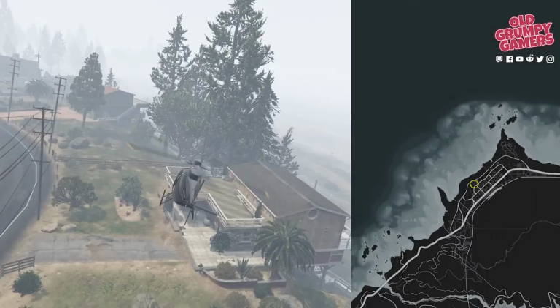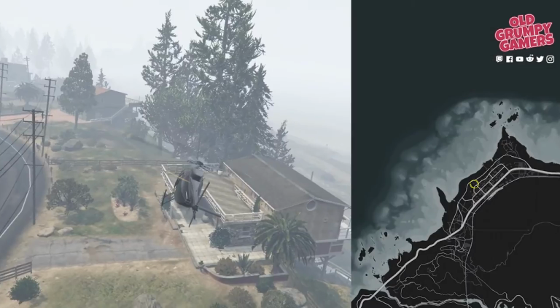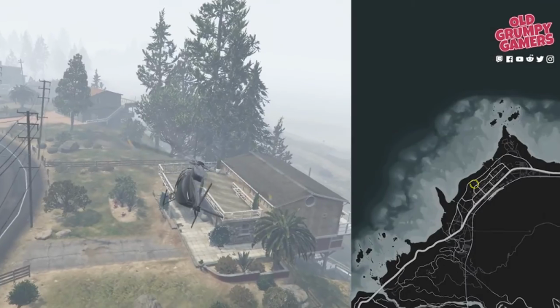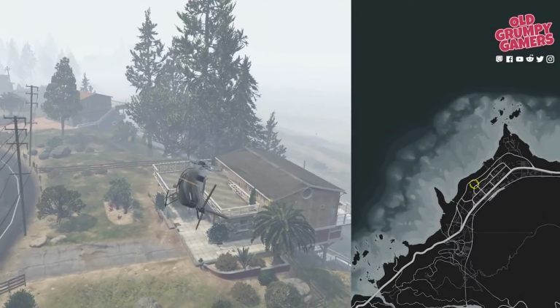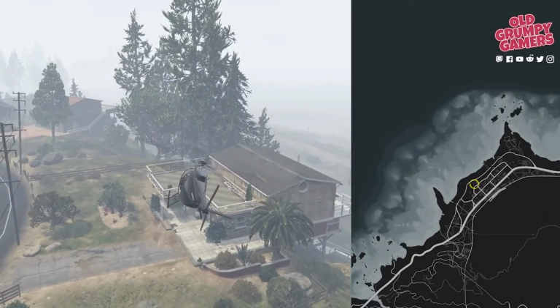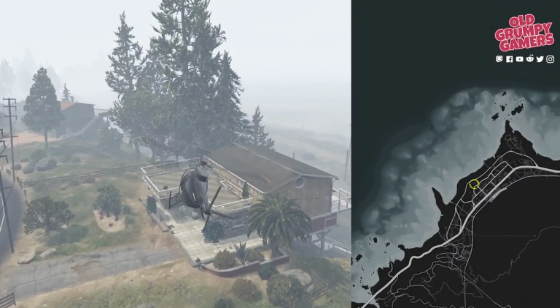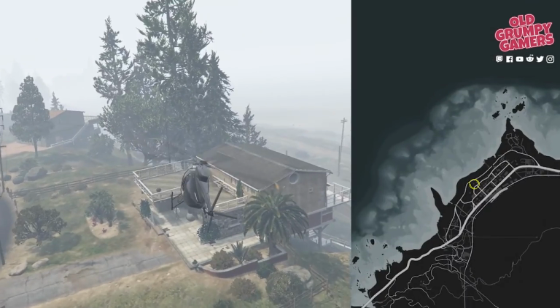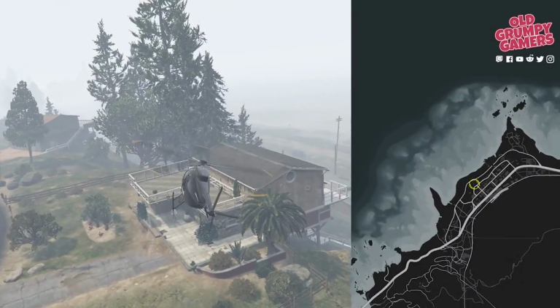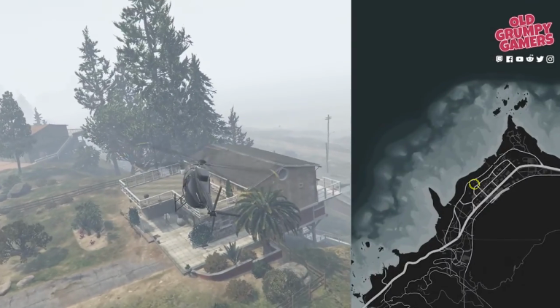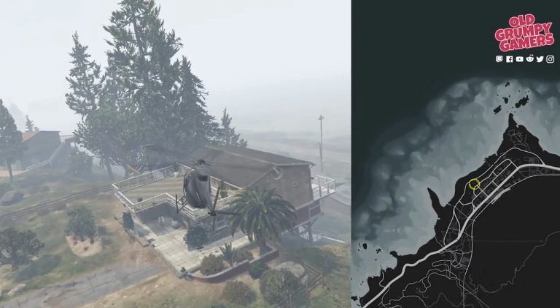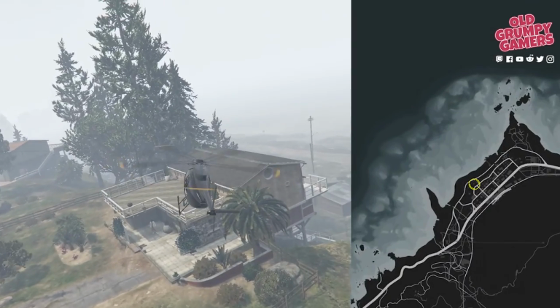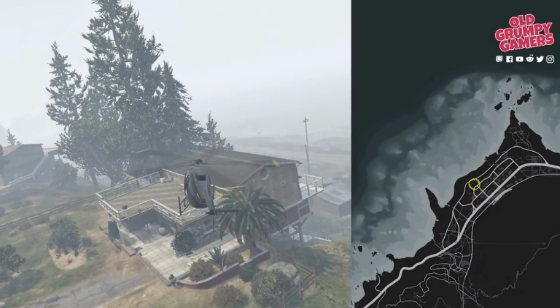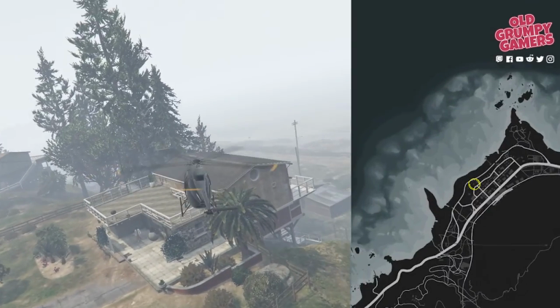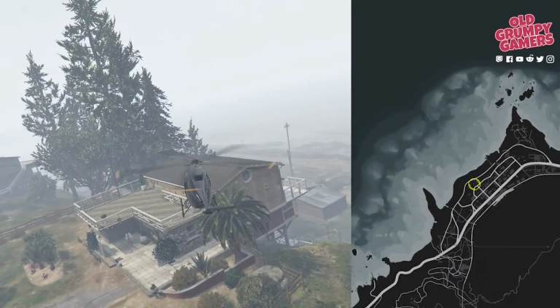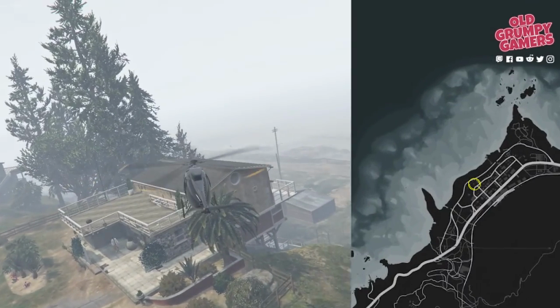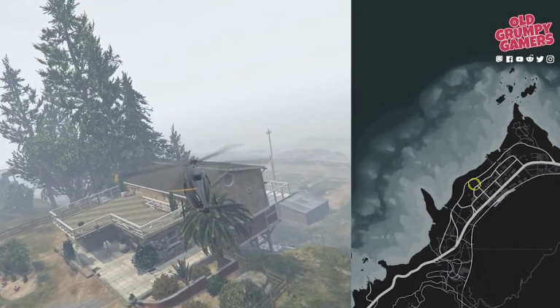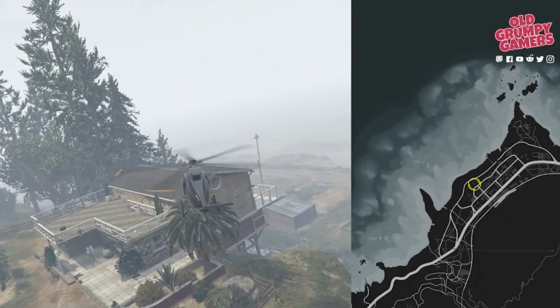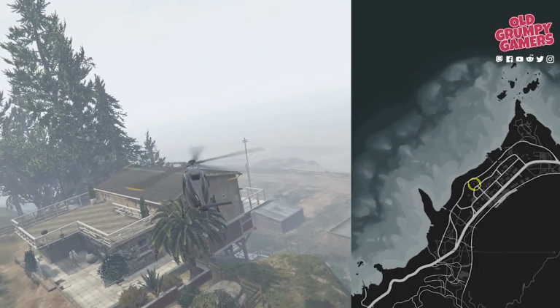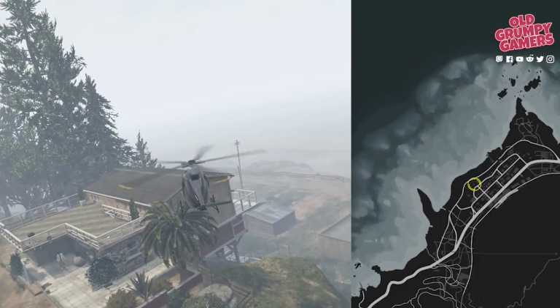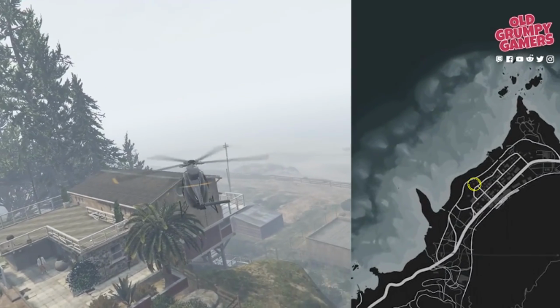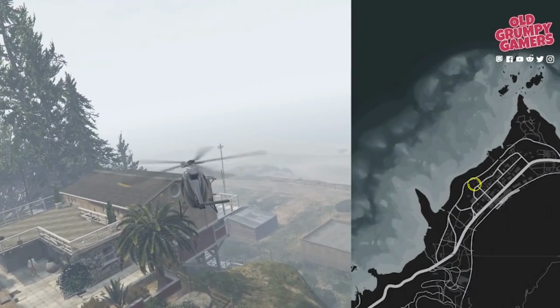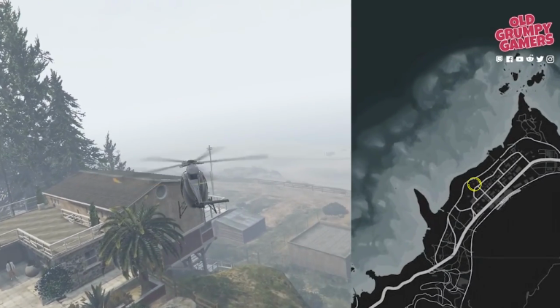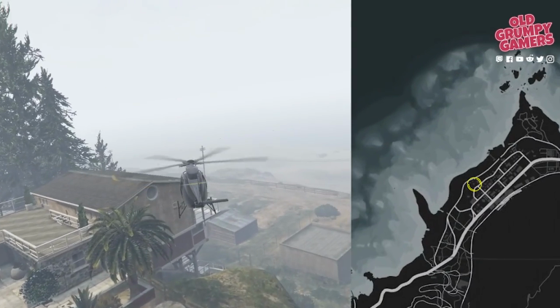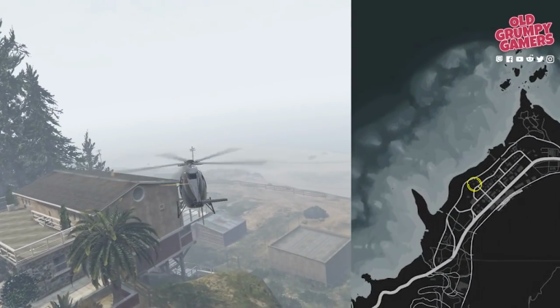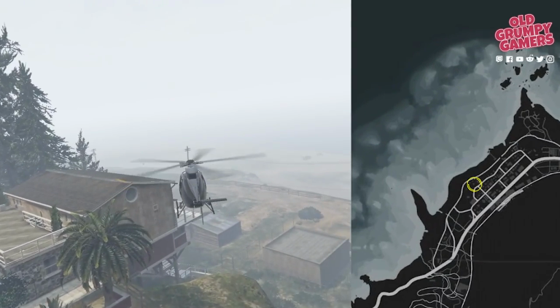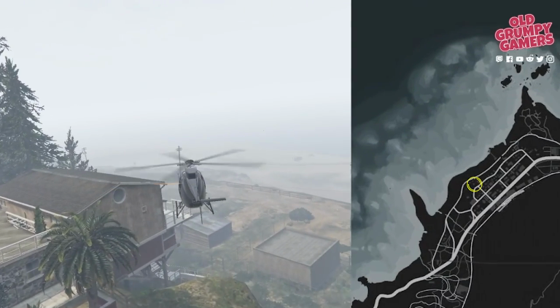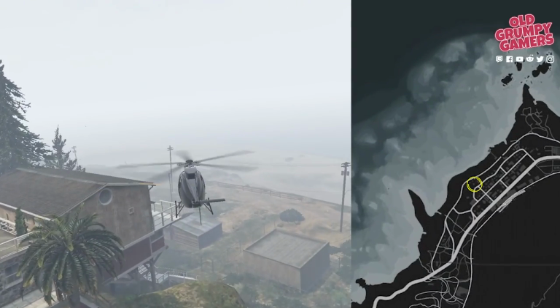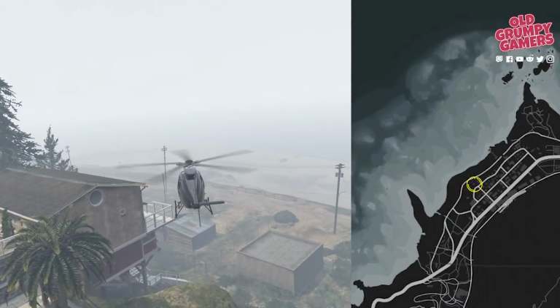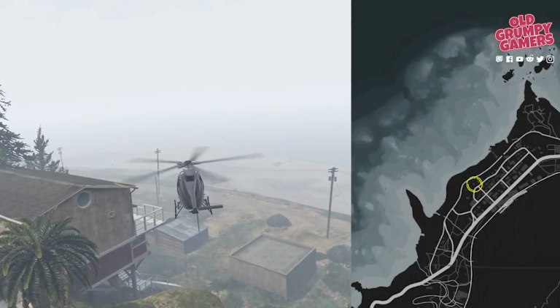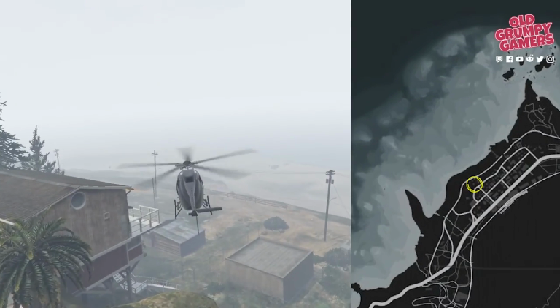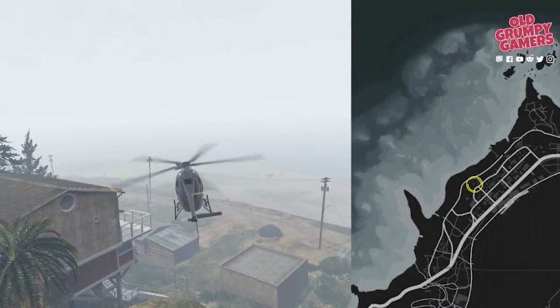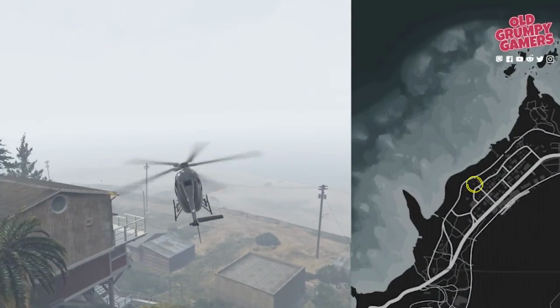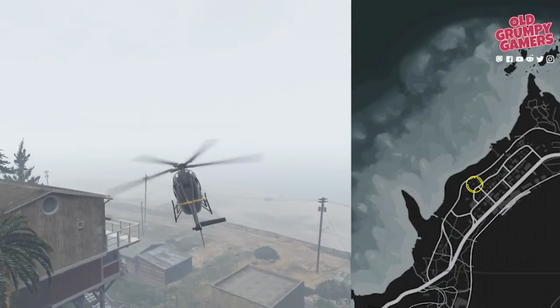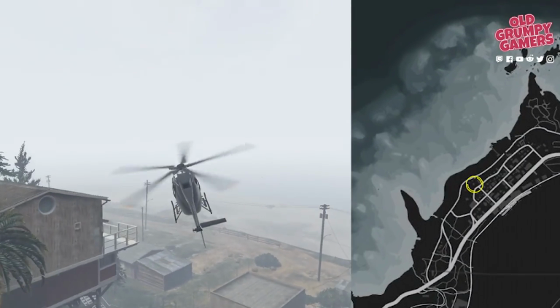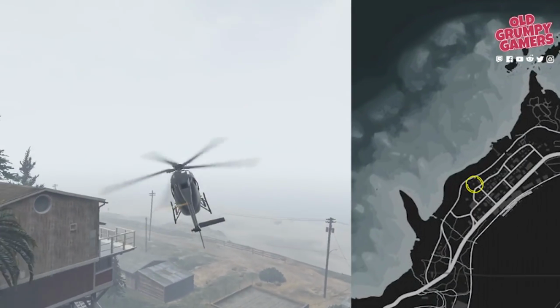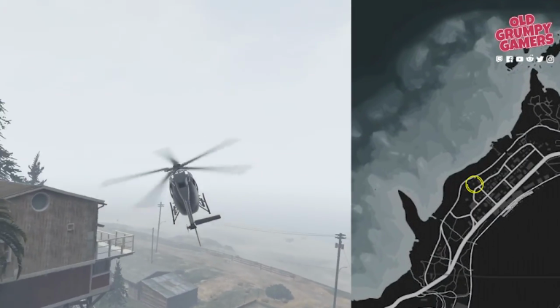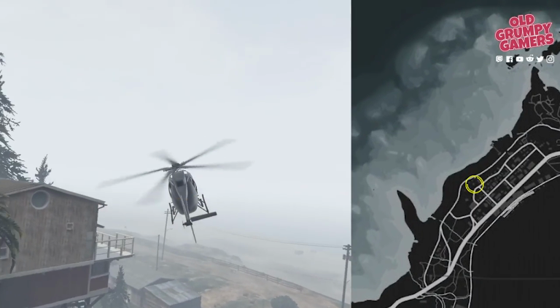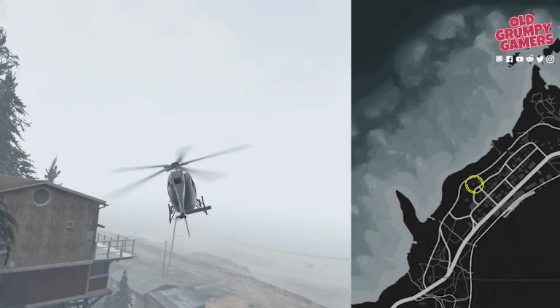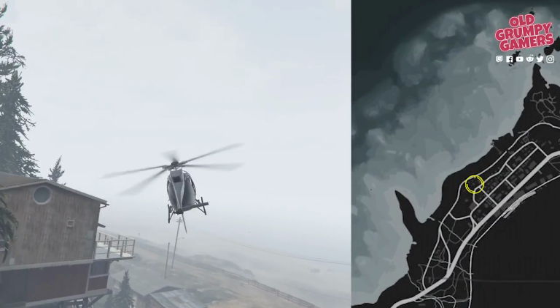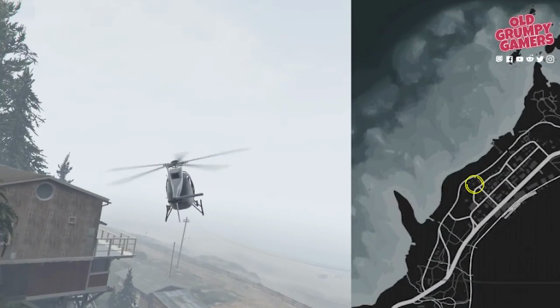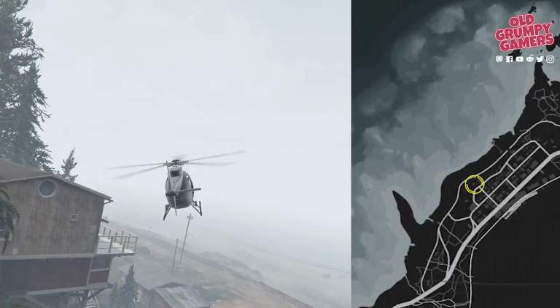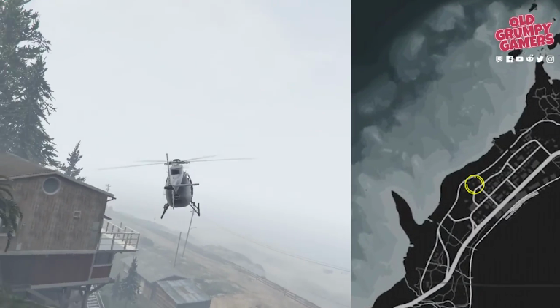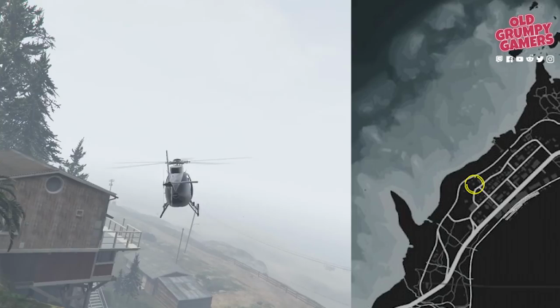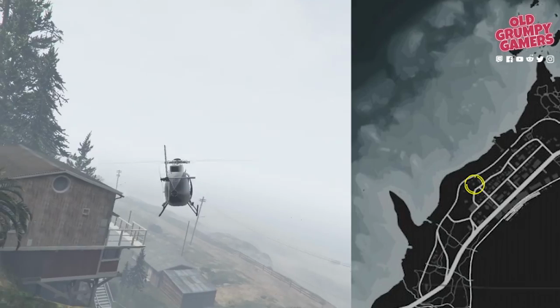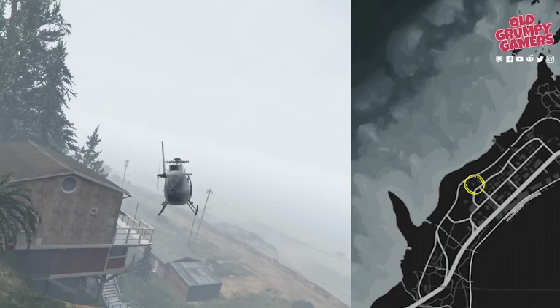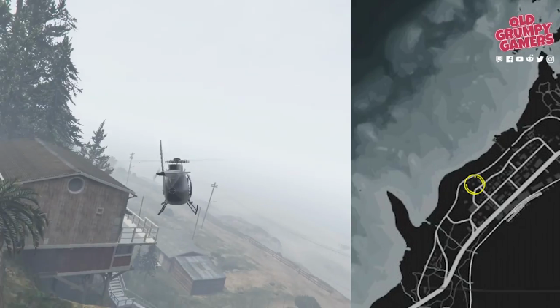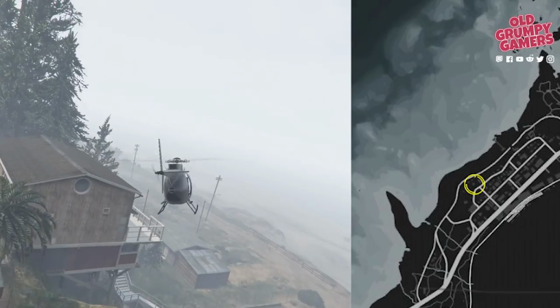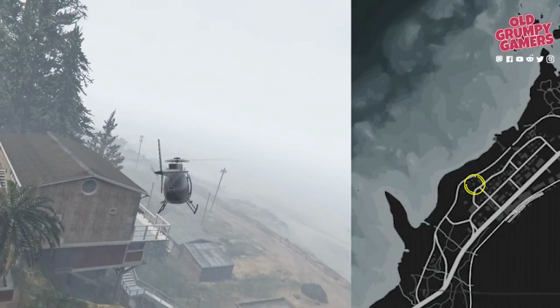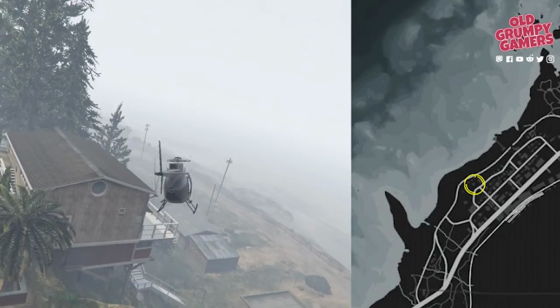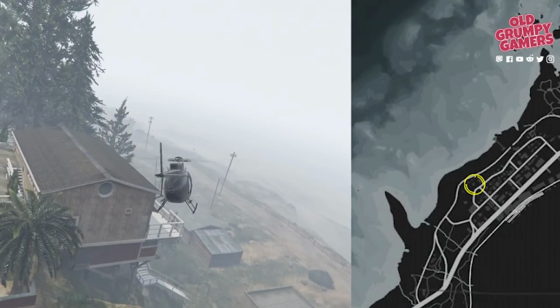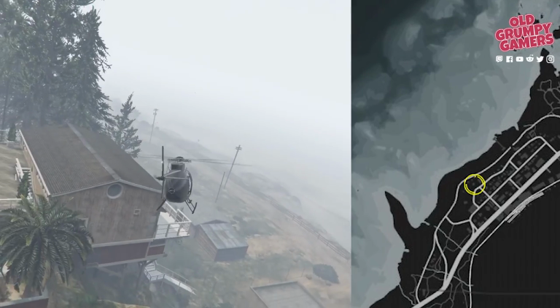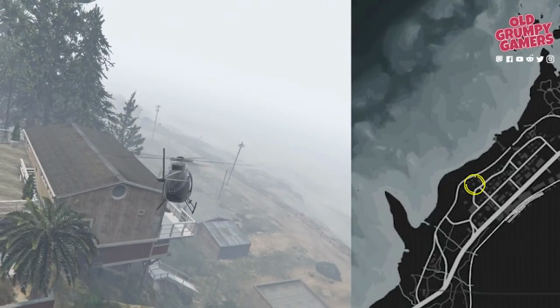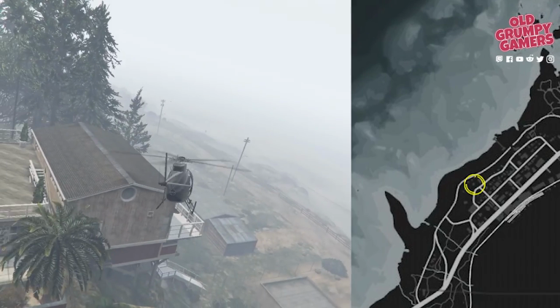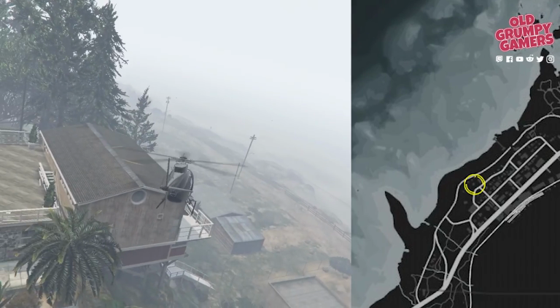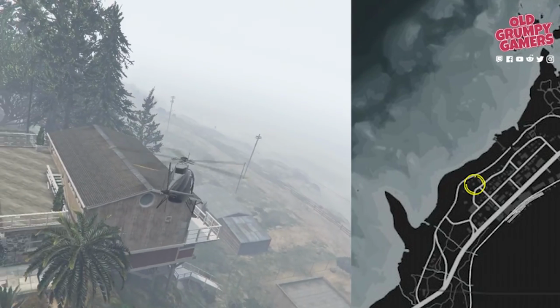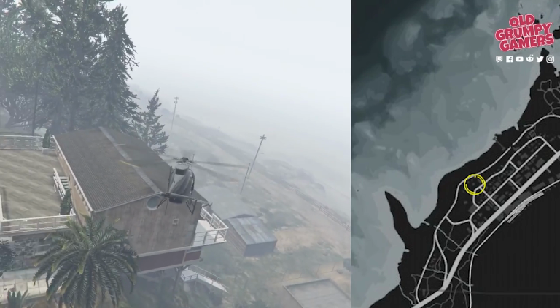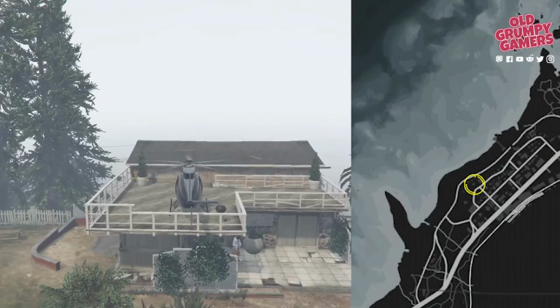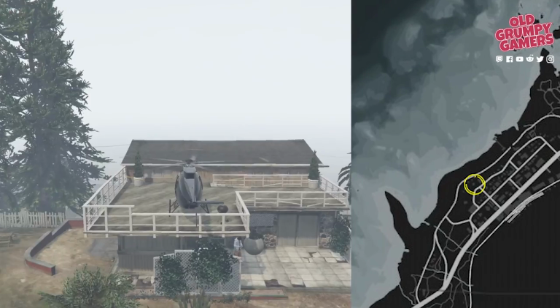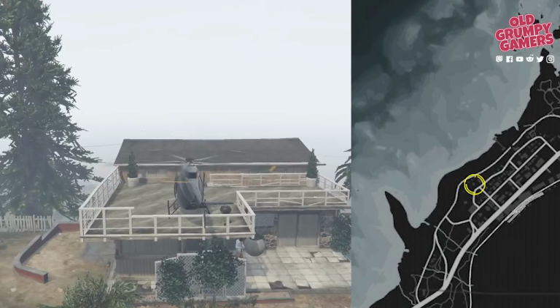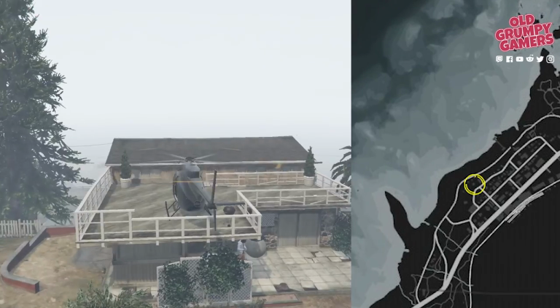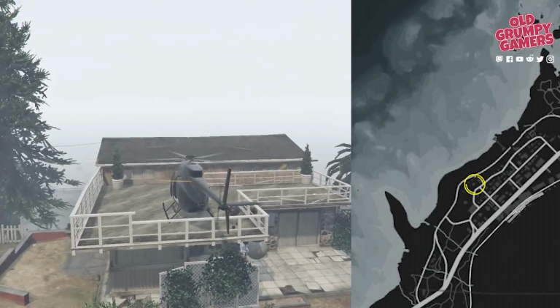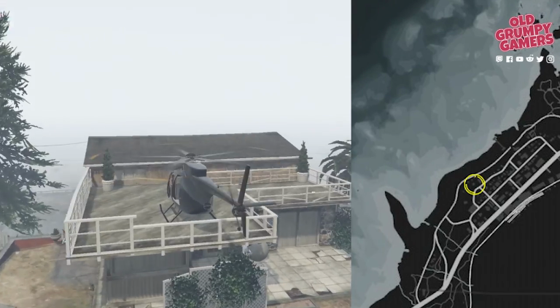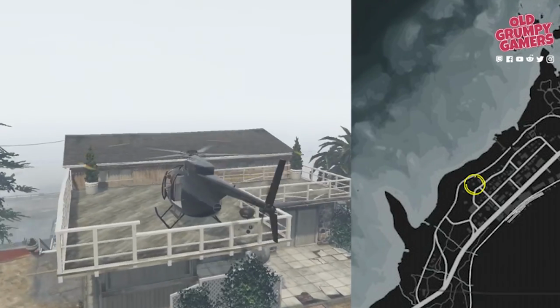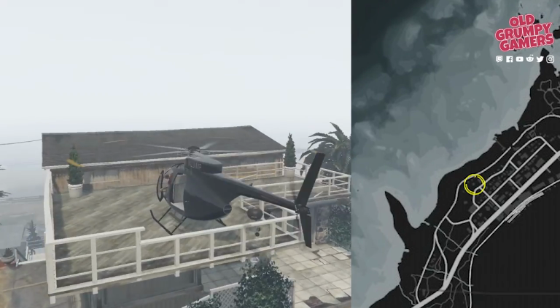Continuing north, we're heading into this stilt beachfront property. We can find the letter scrap on the deck at the rear of the property.